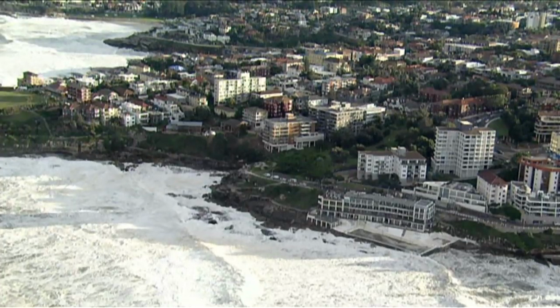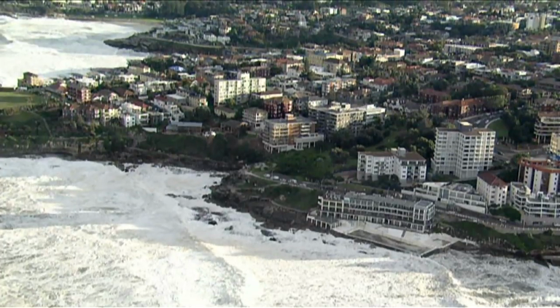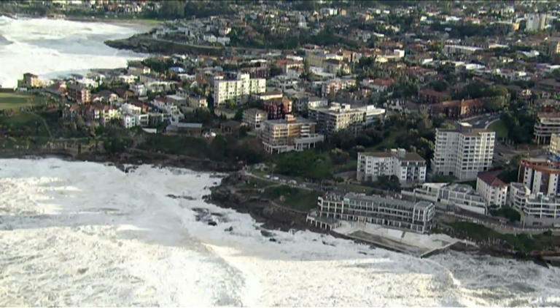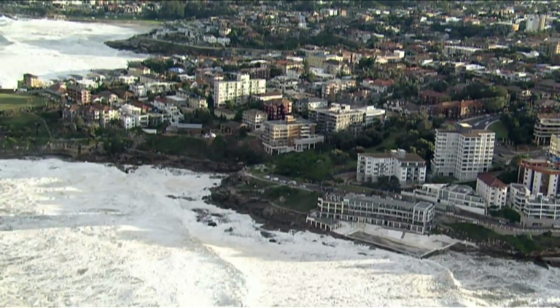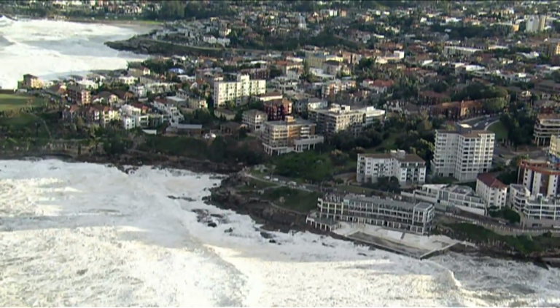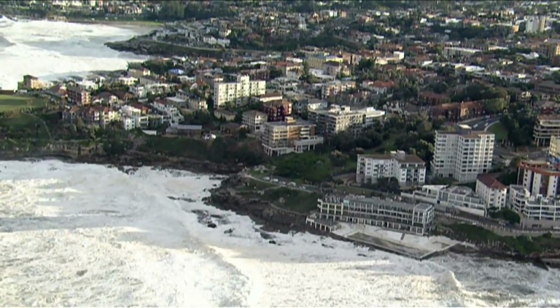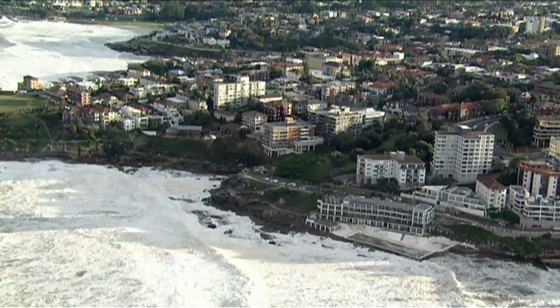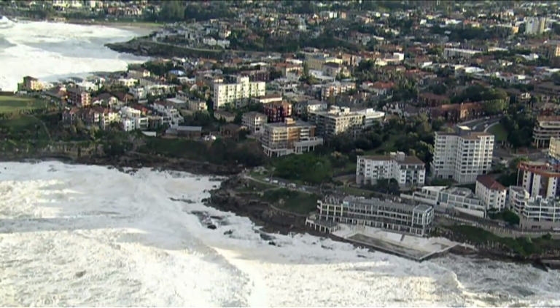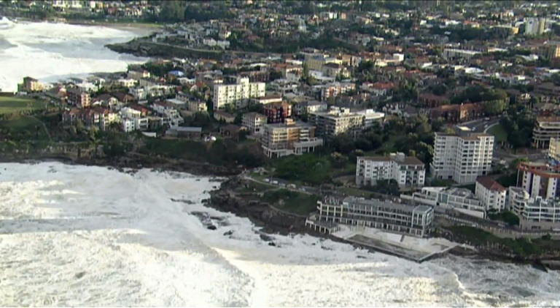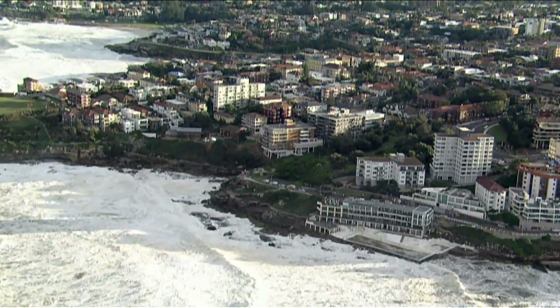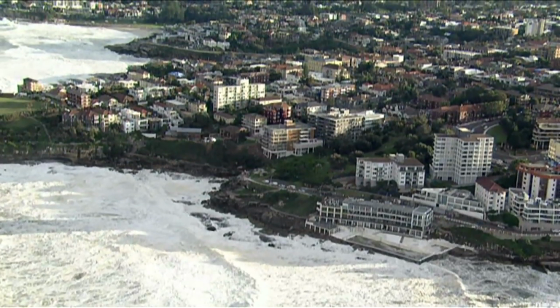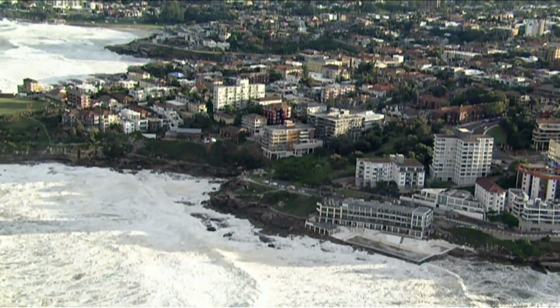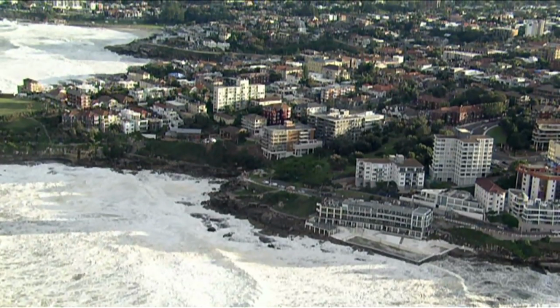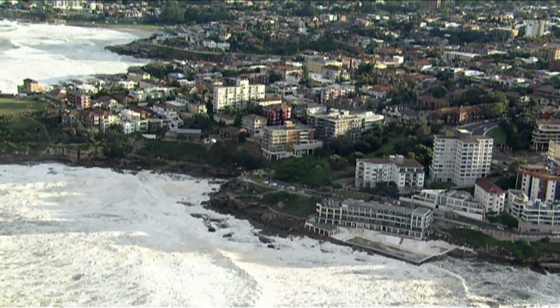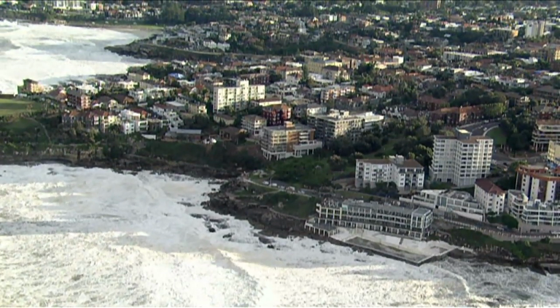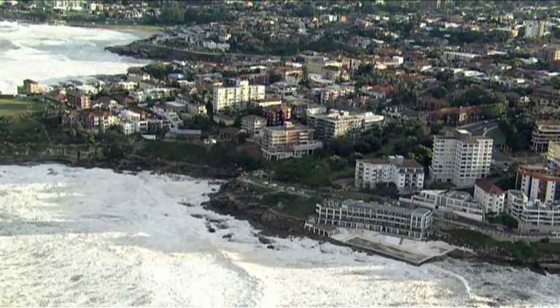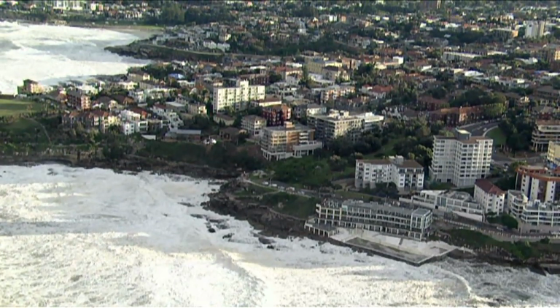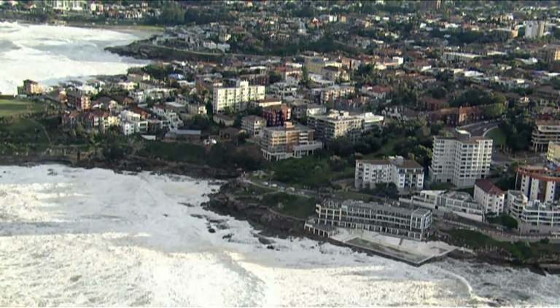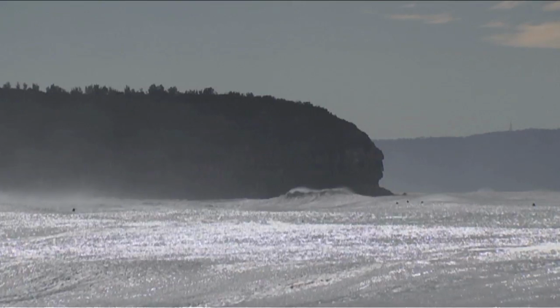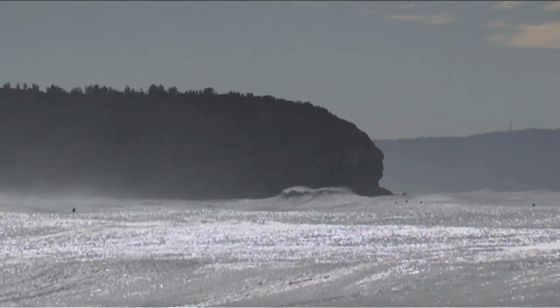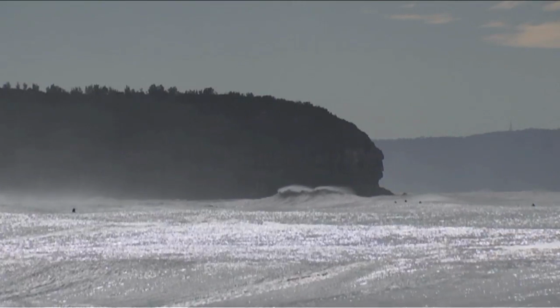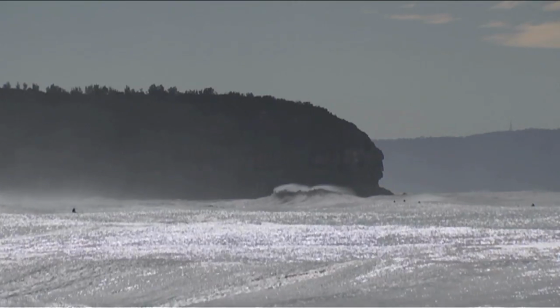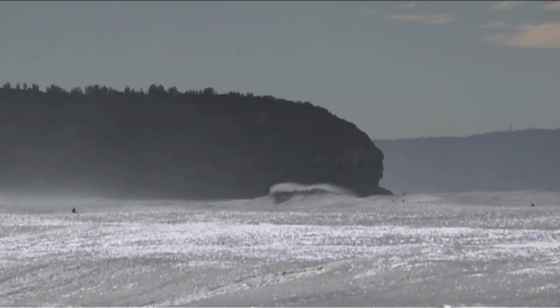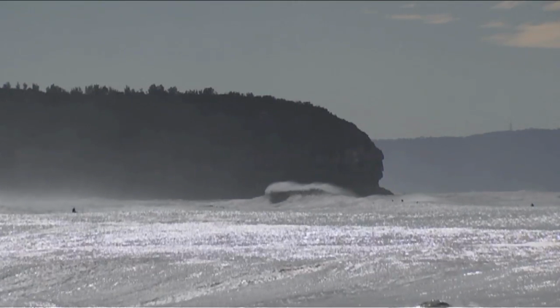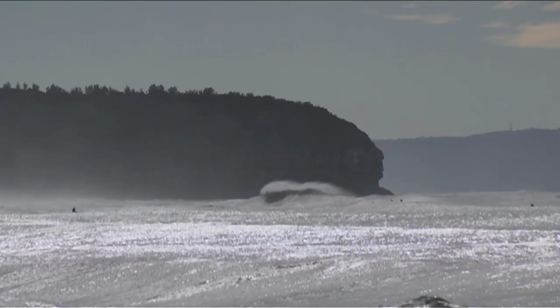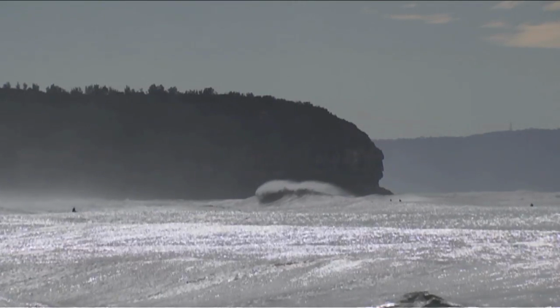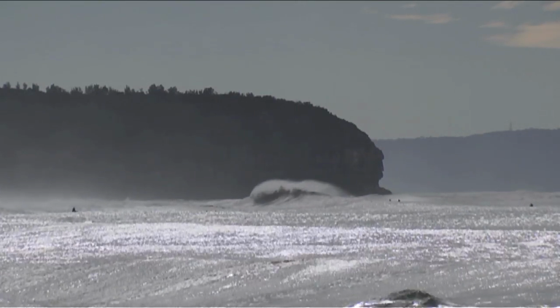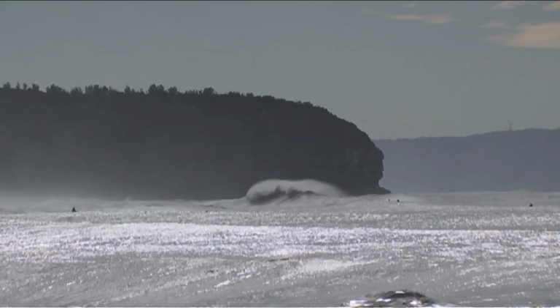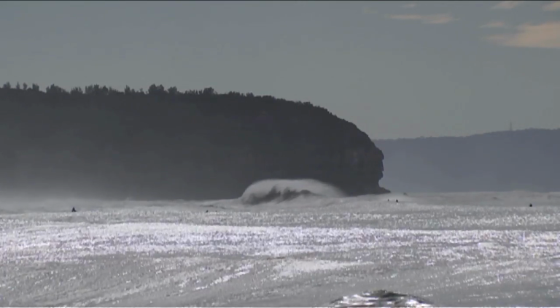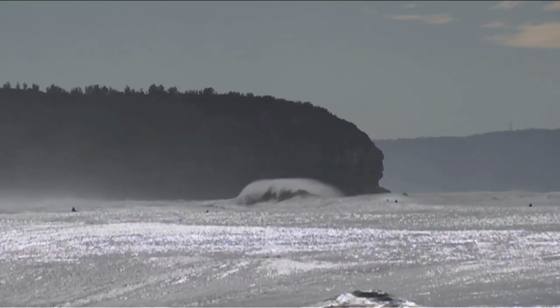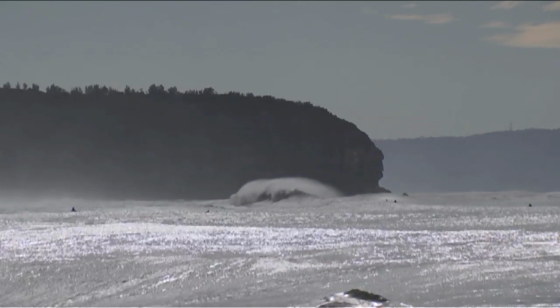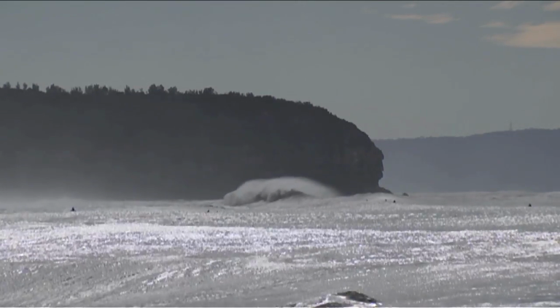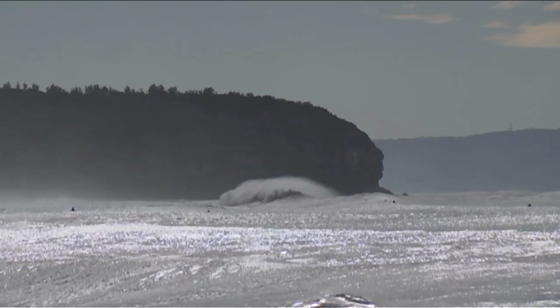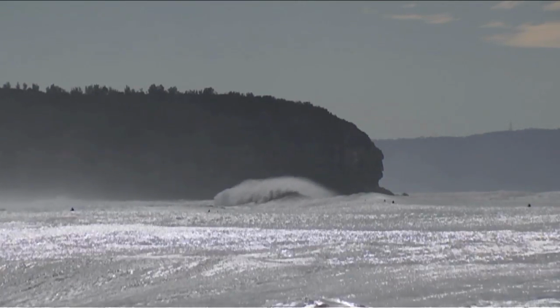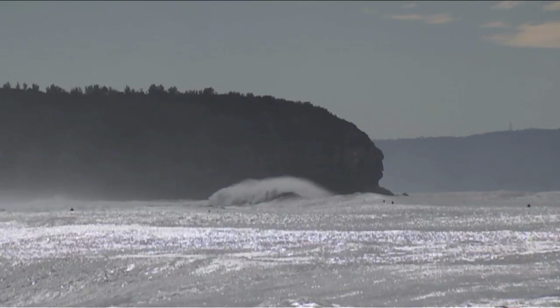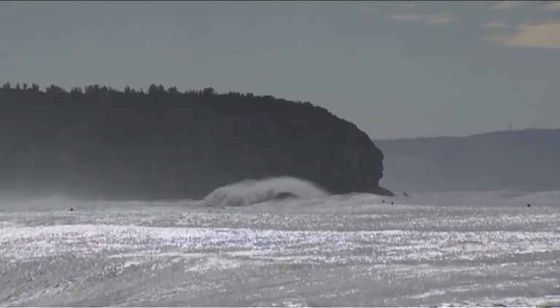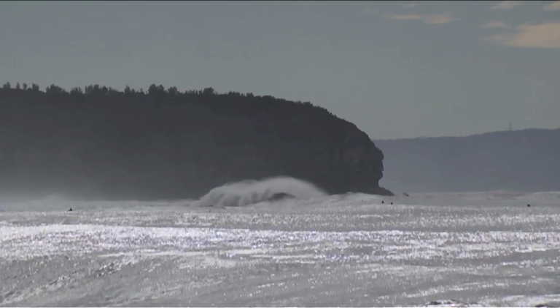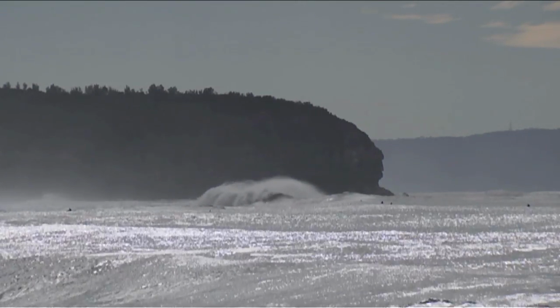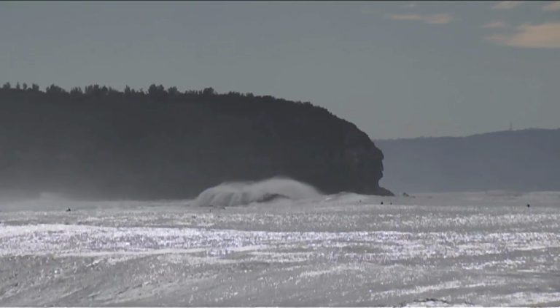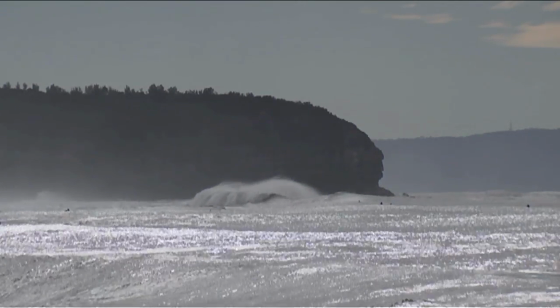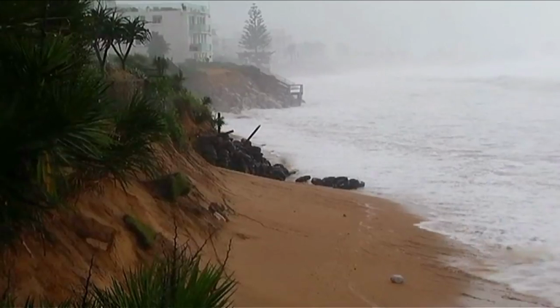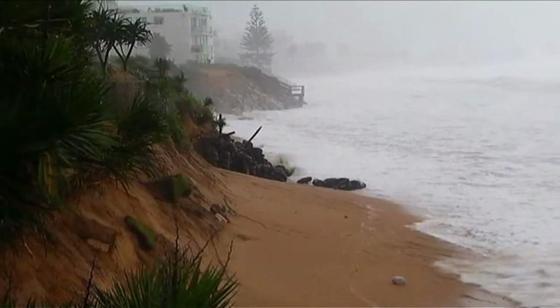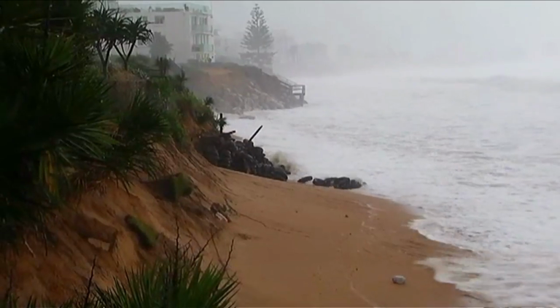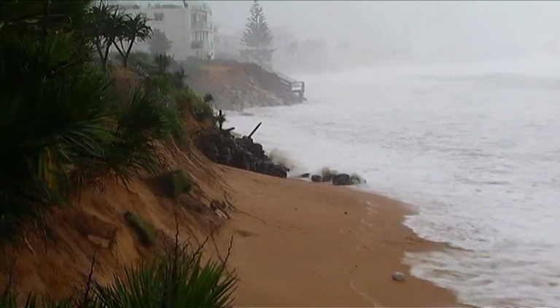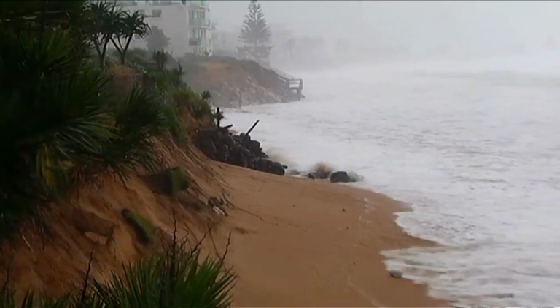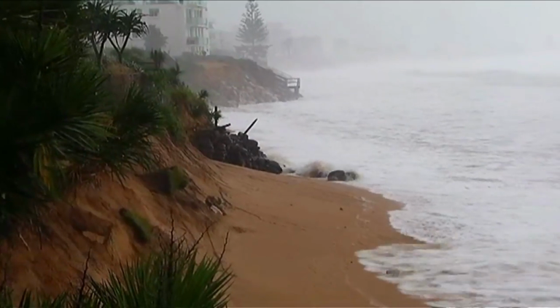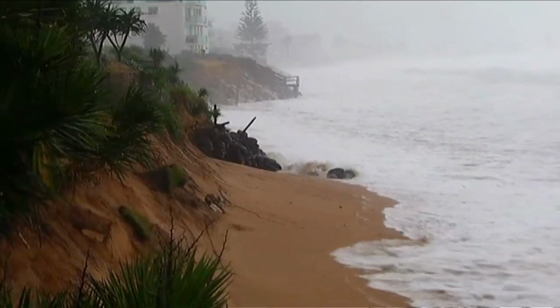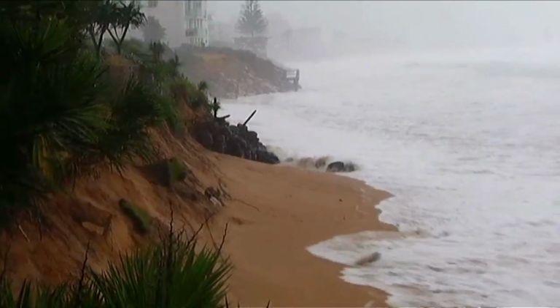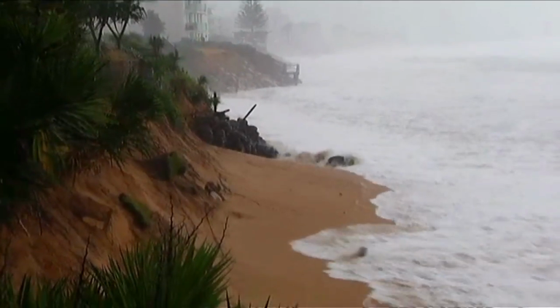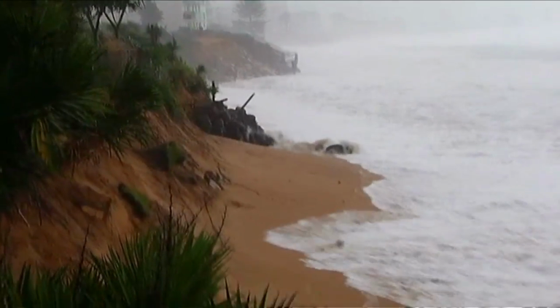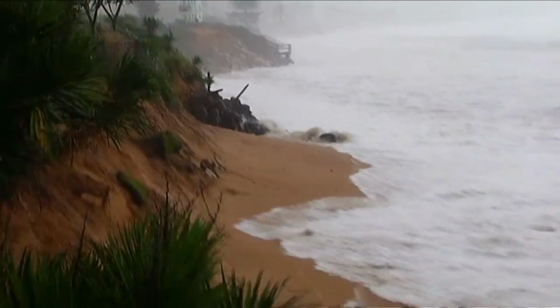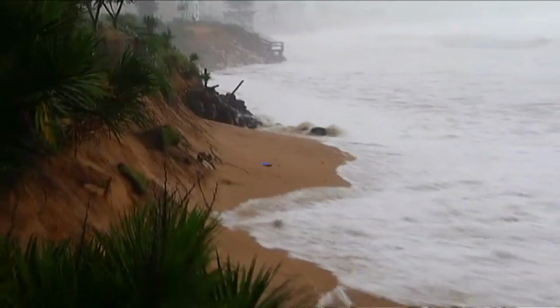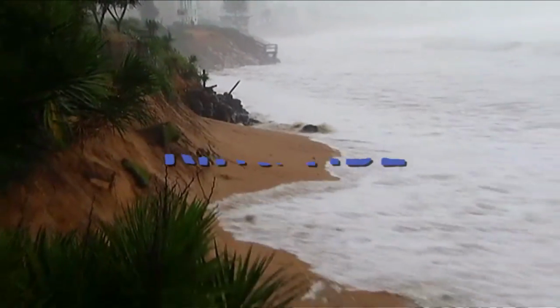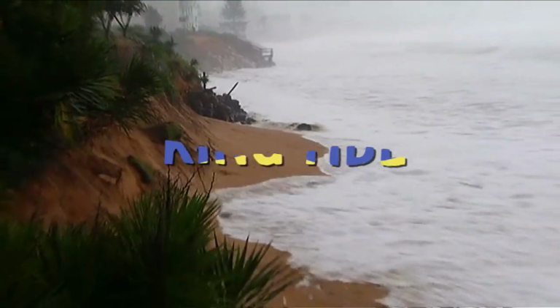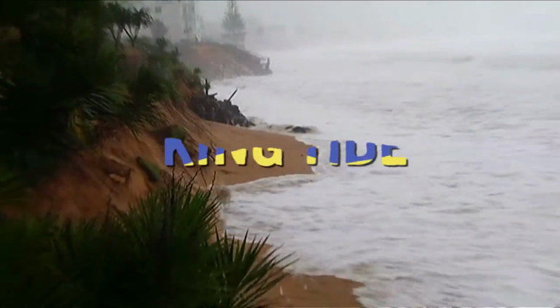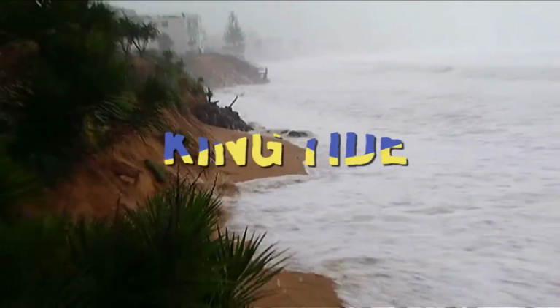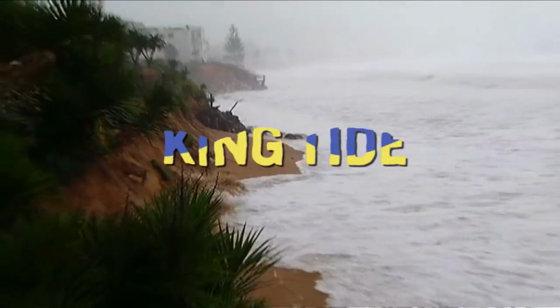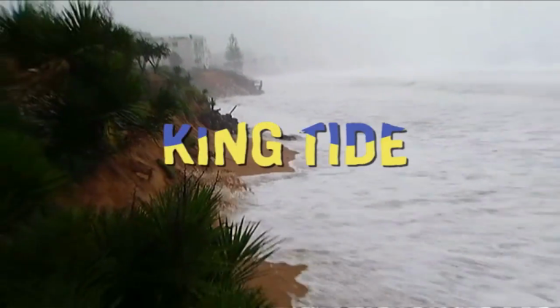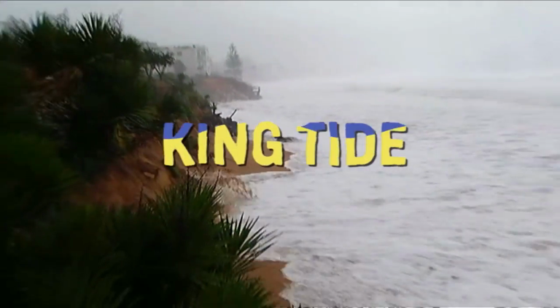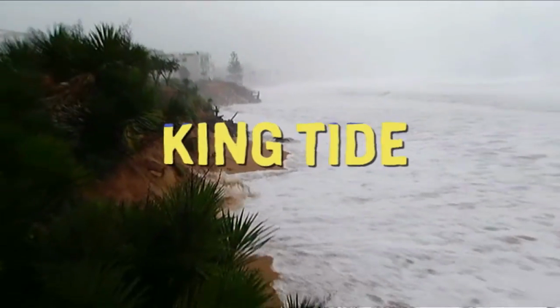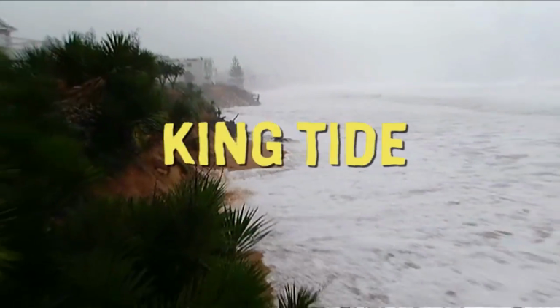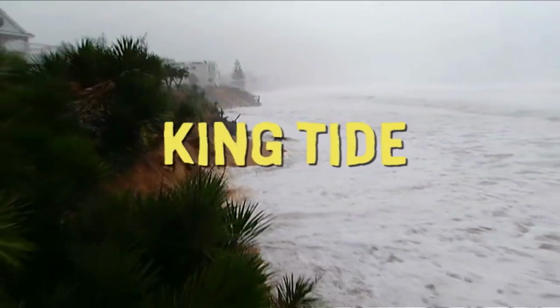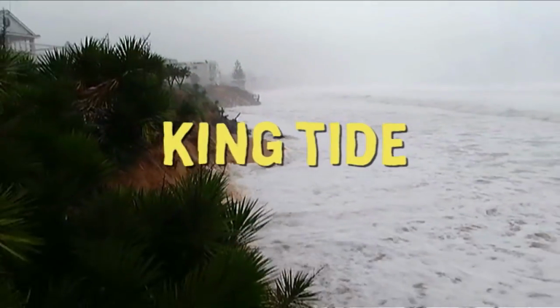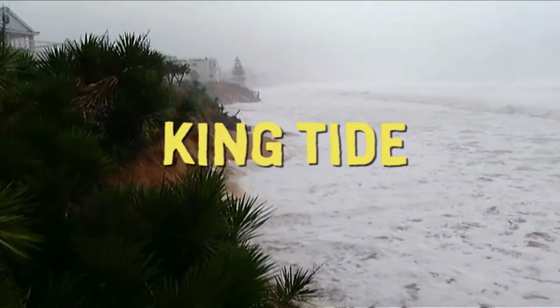But there was another factor that made the erosion much worse during this storm — the unfortunate timing of a king tide.